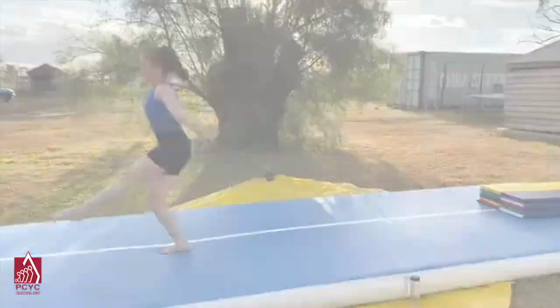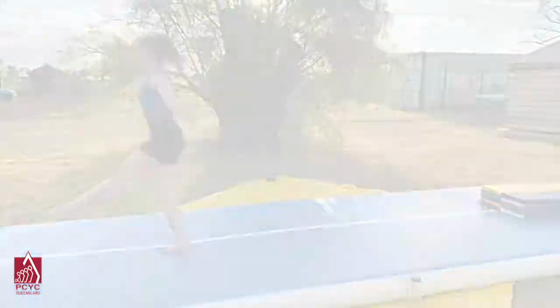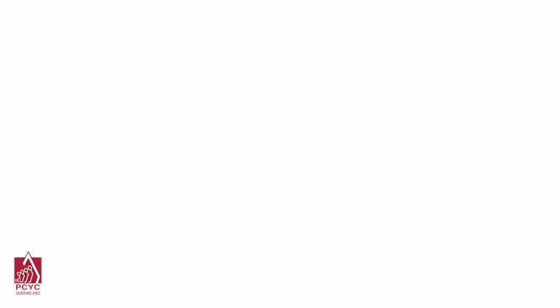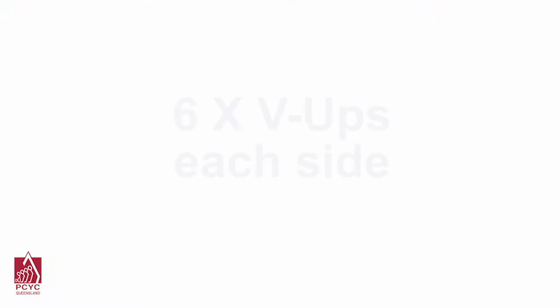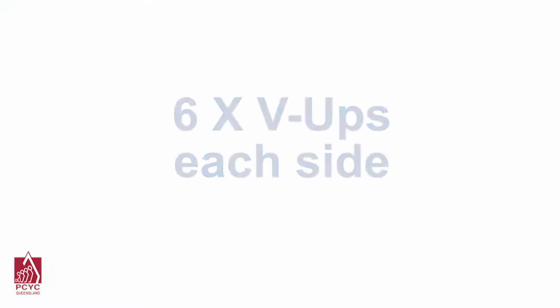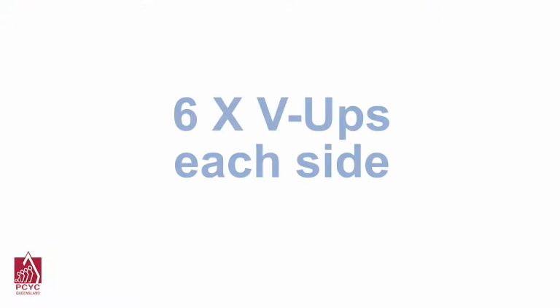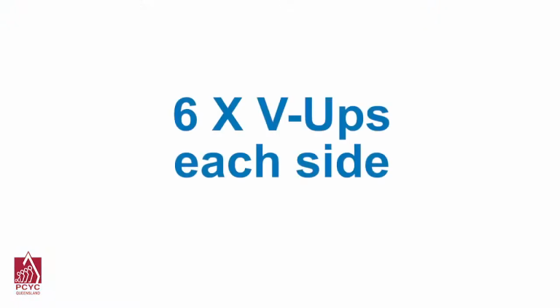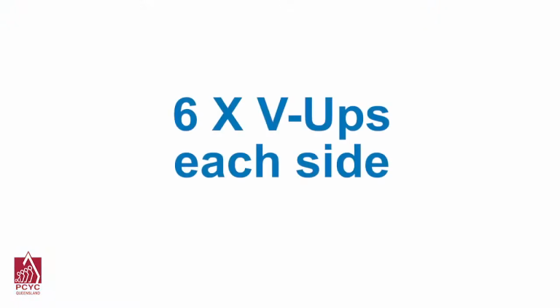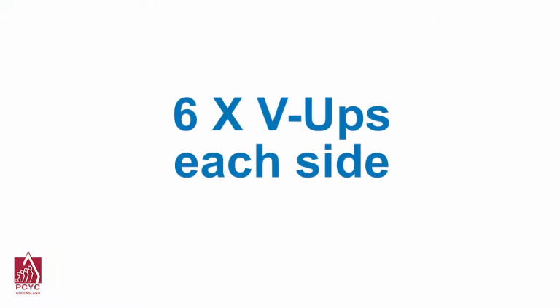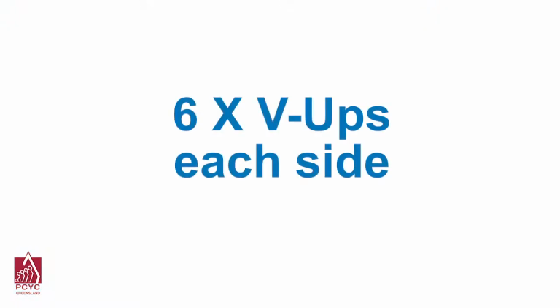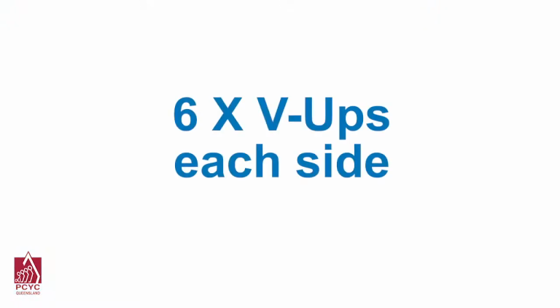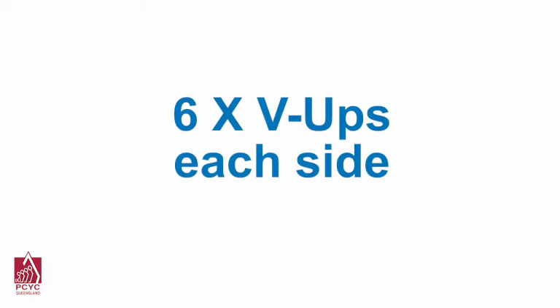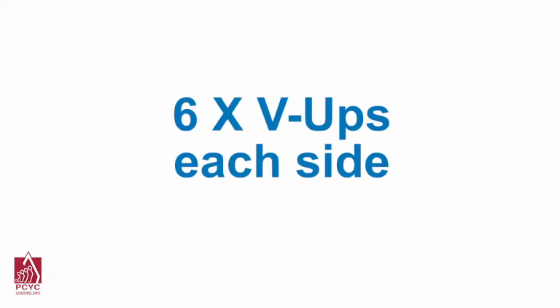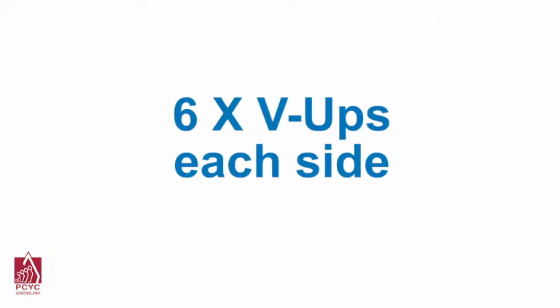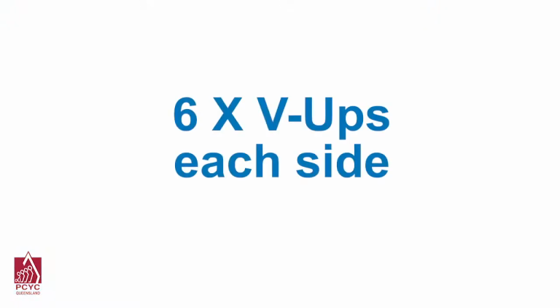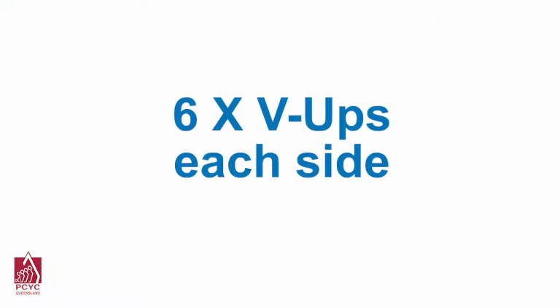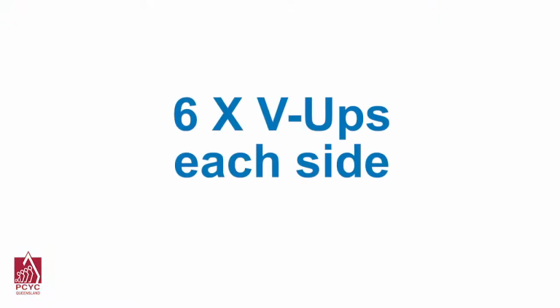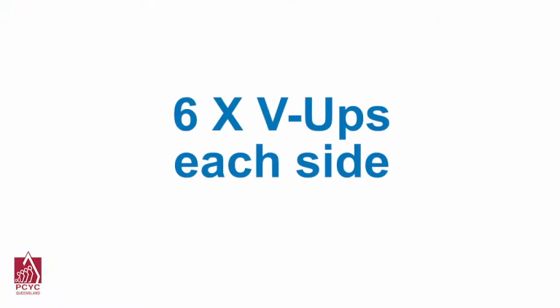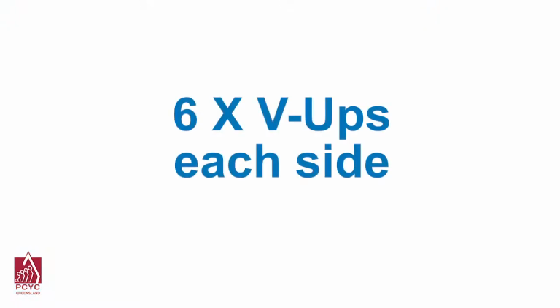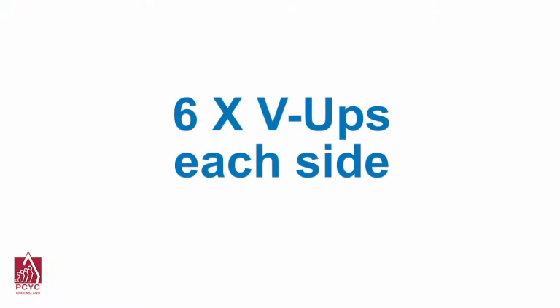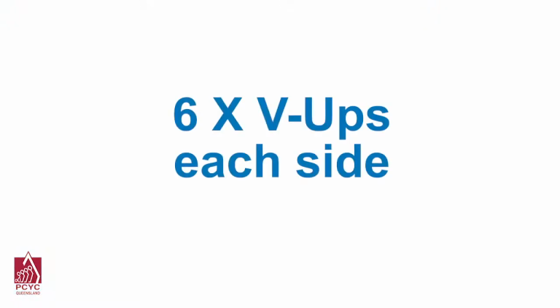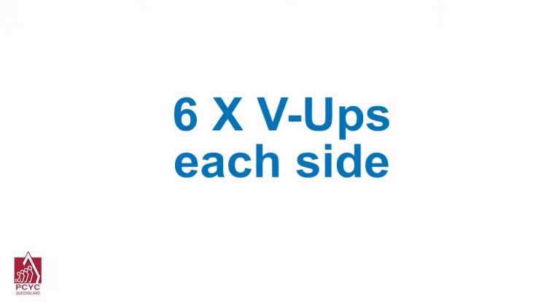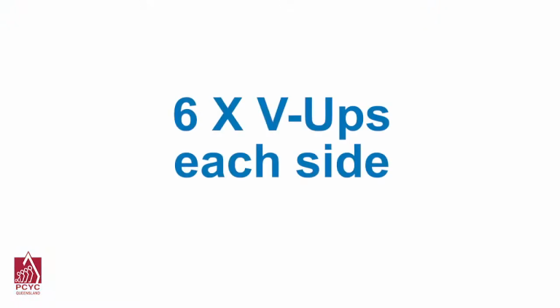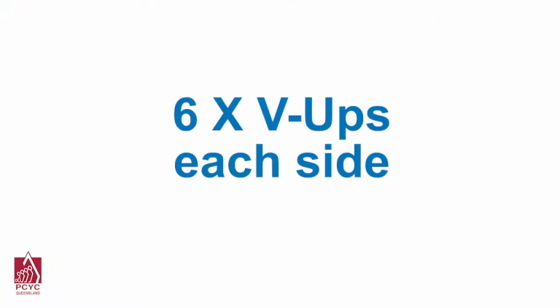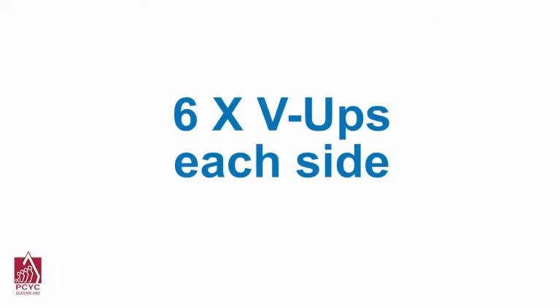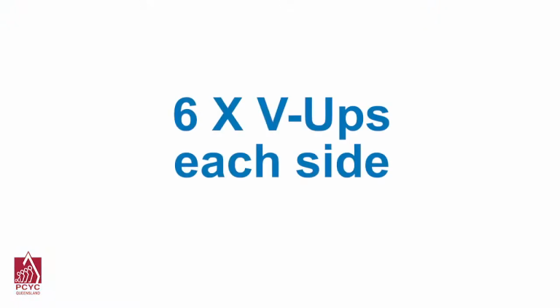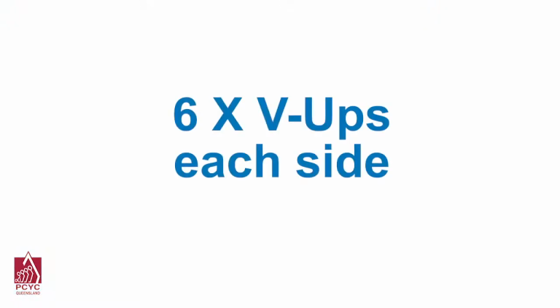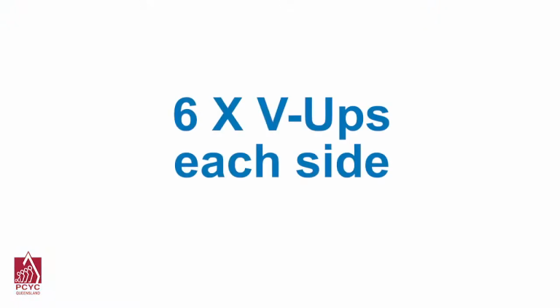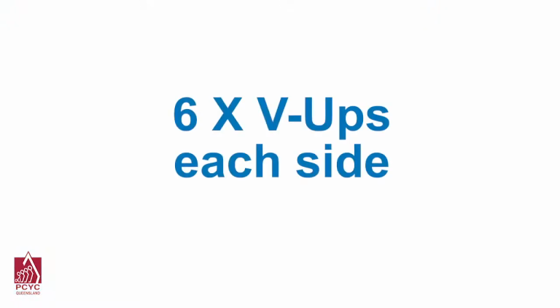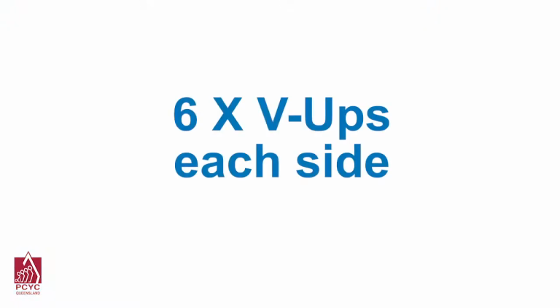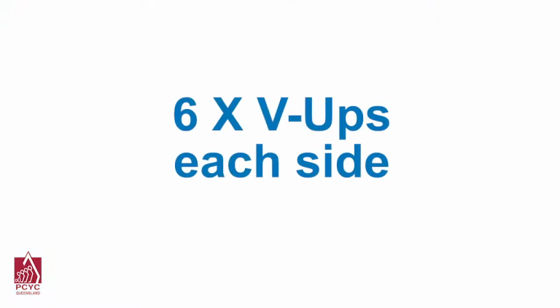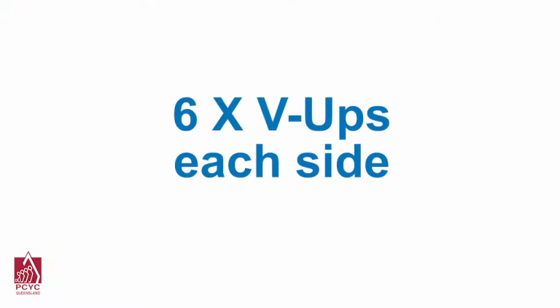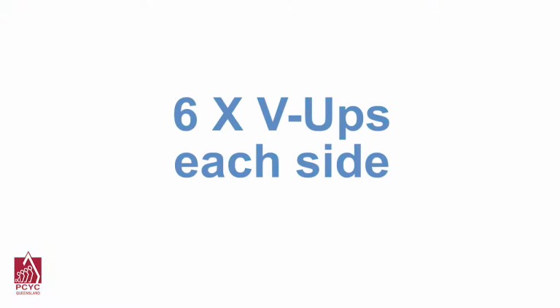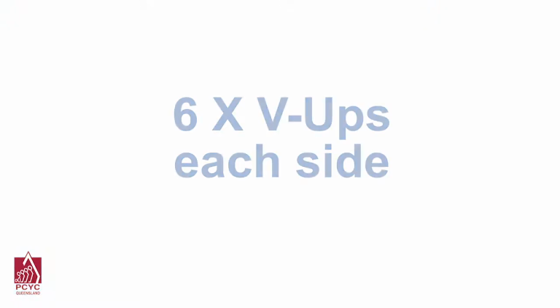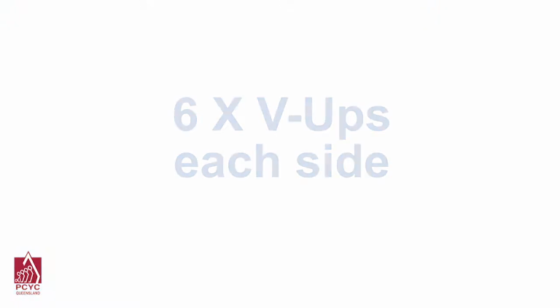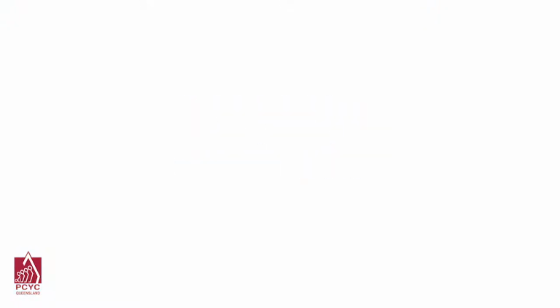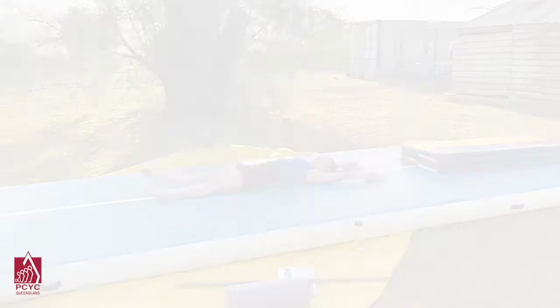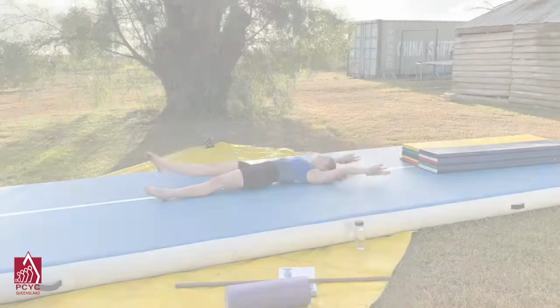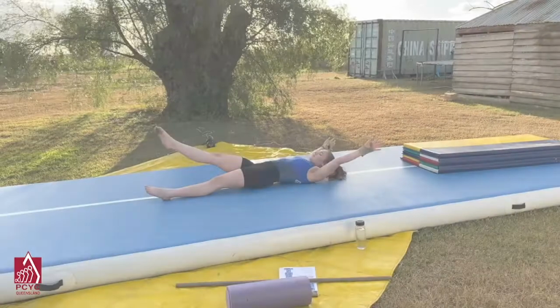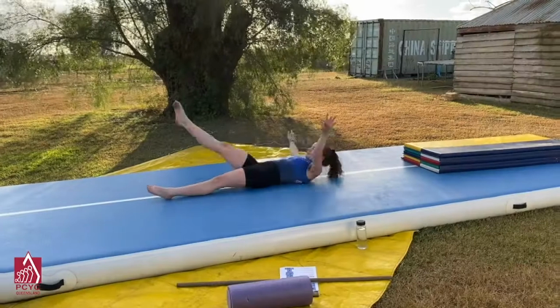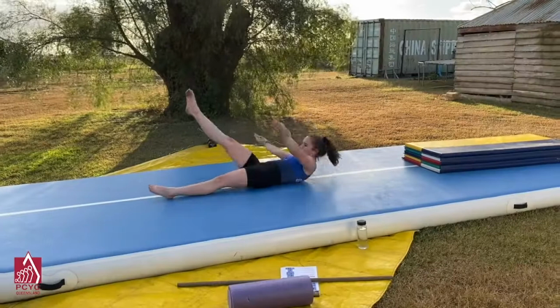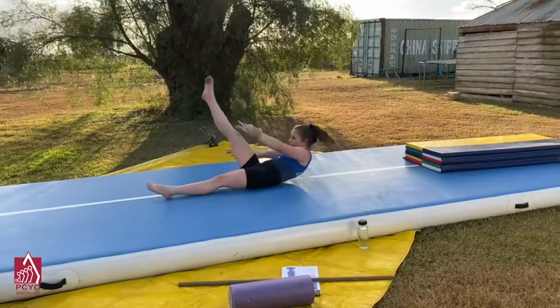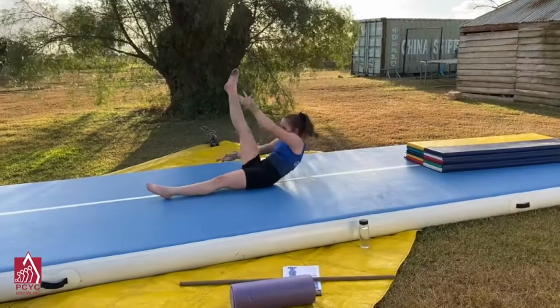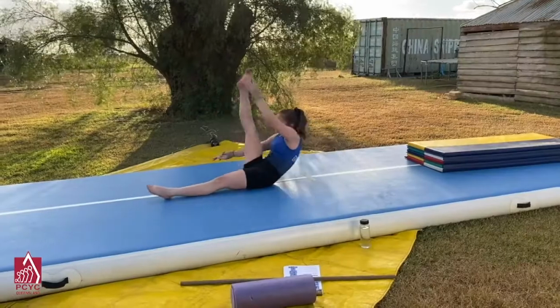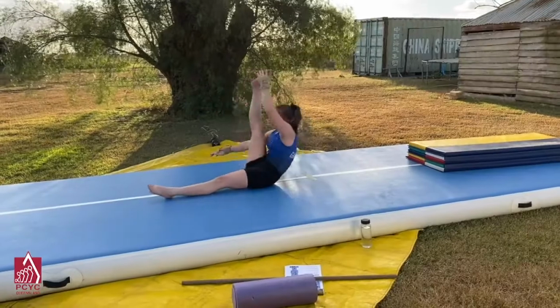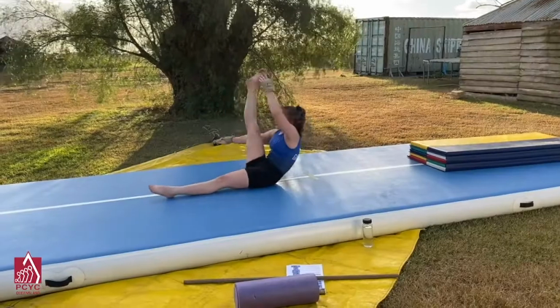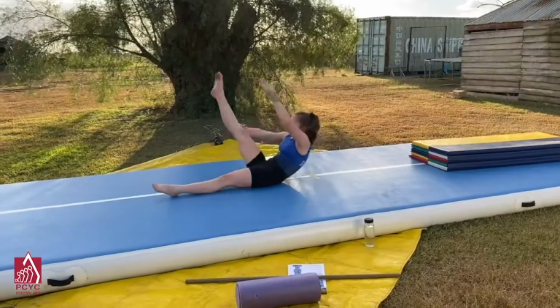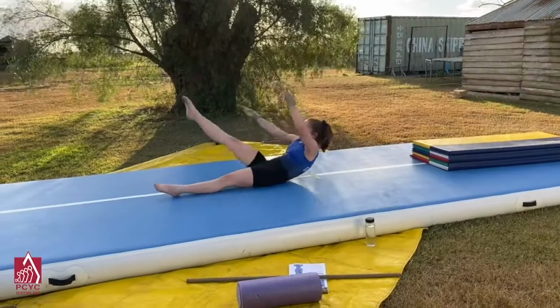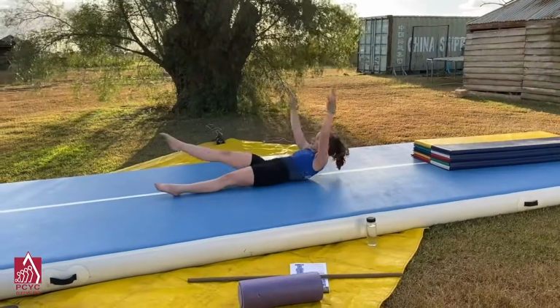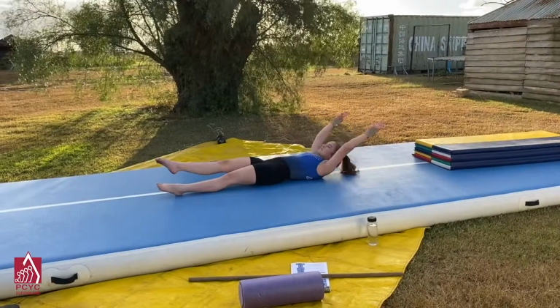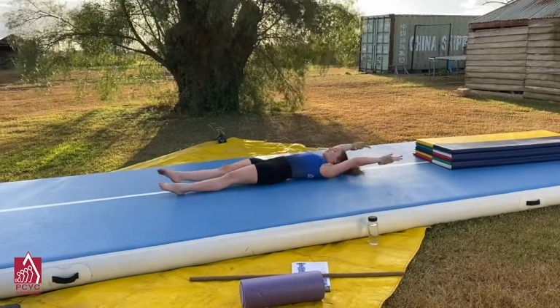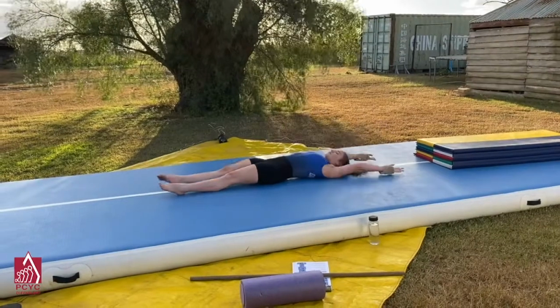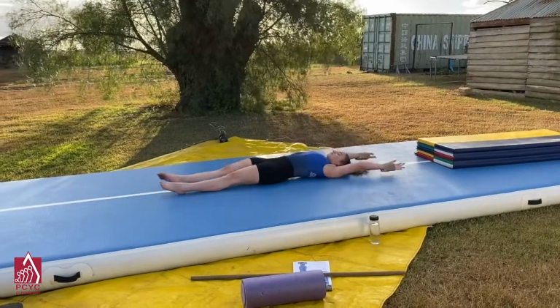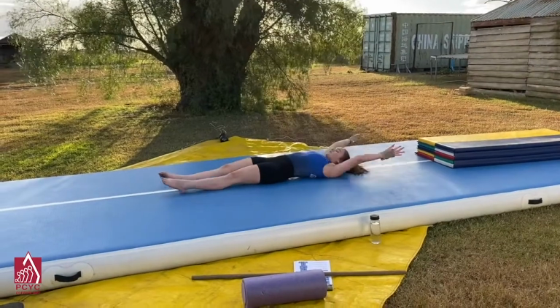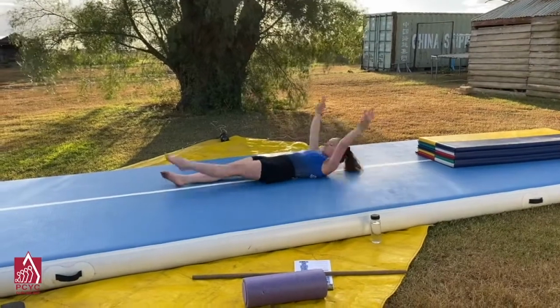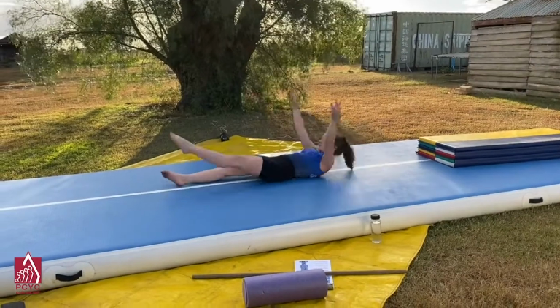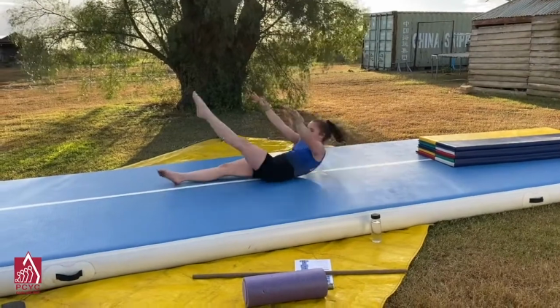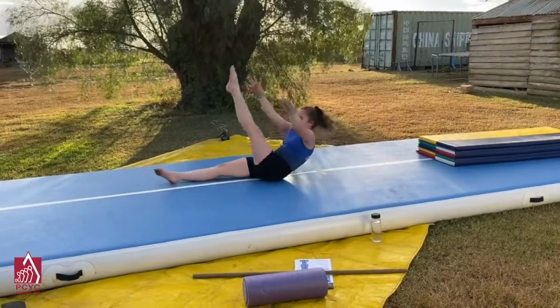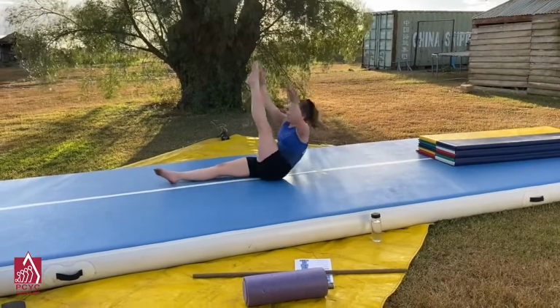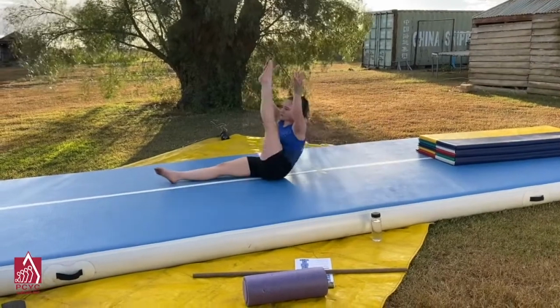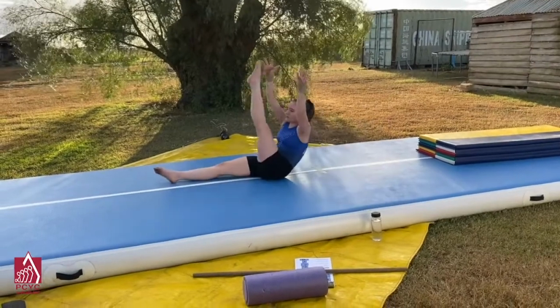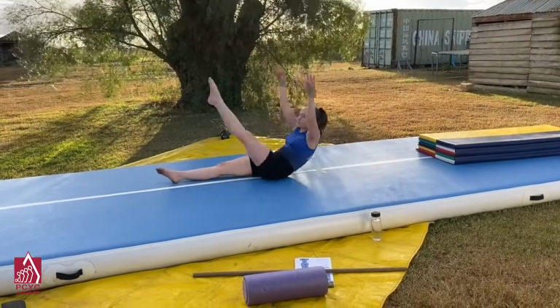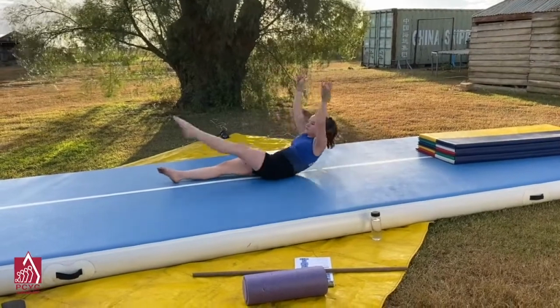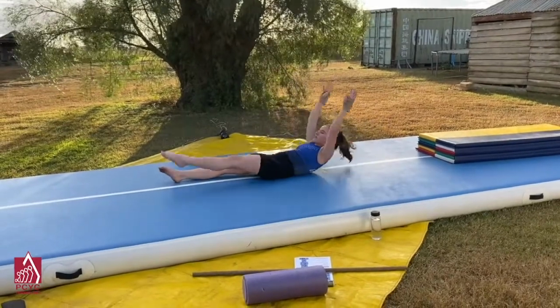Begin laying on your back in a star position. Lift up one leg and touch it with the opposite hand.